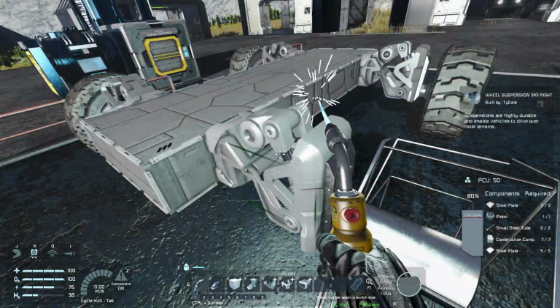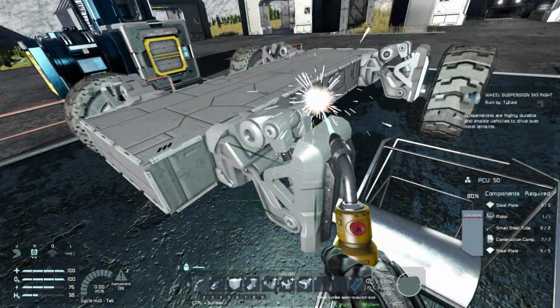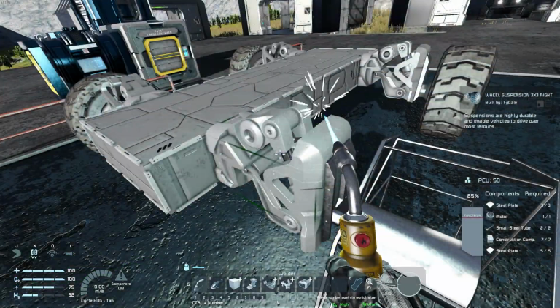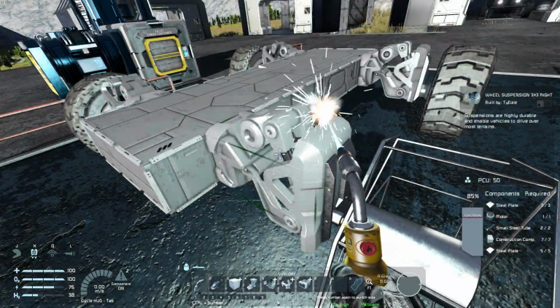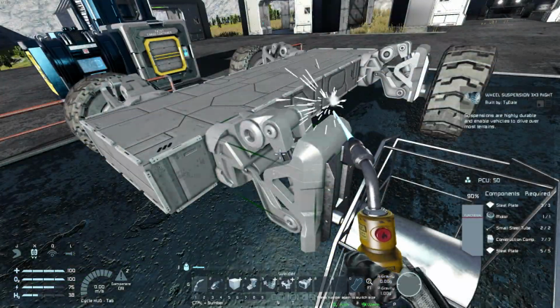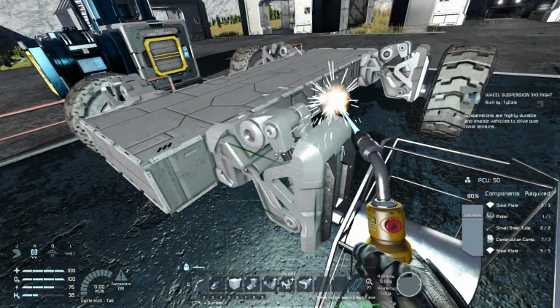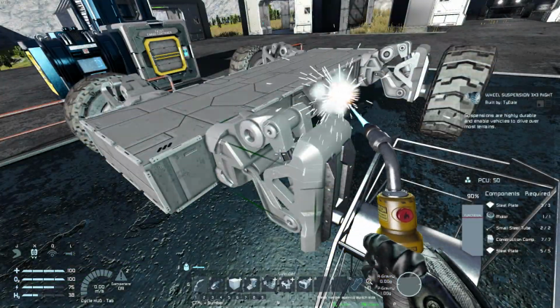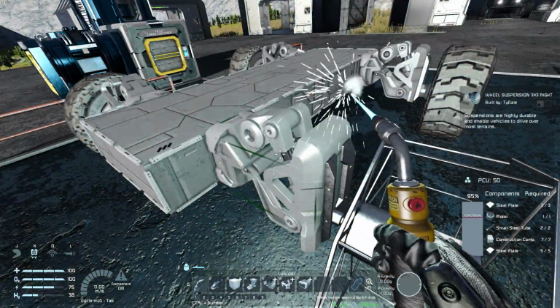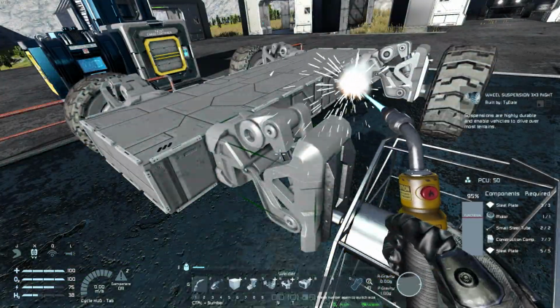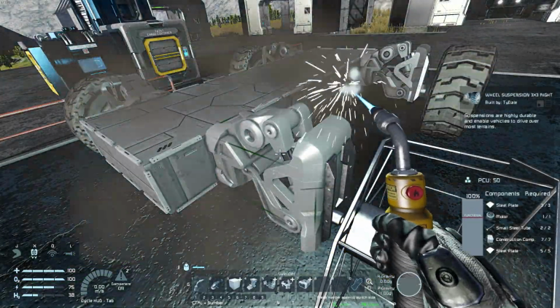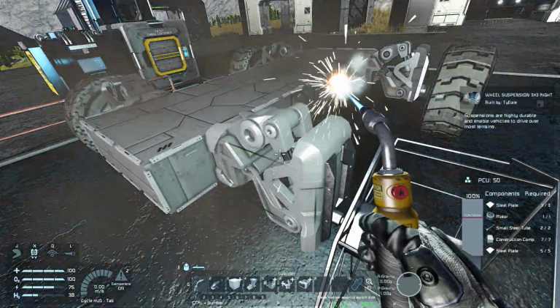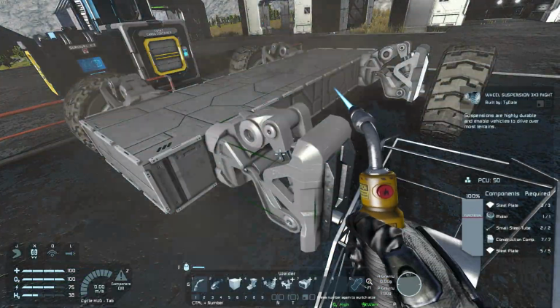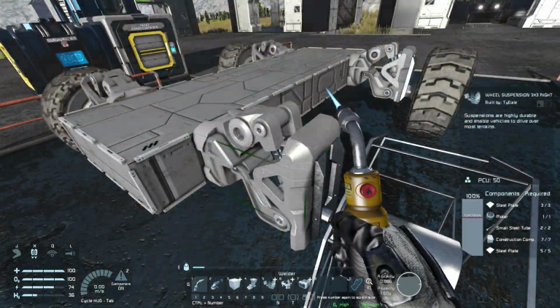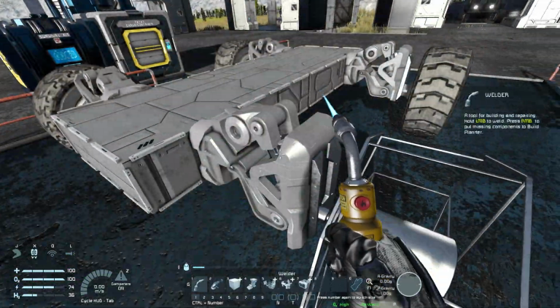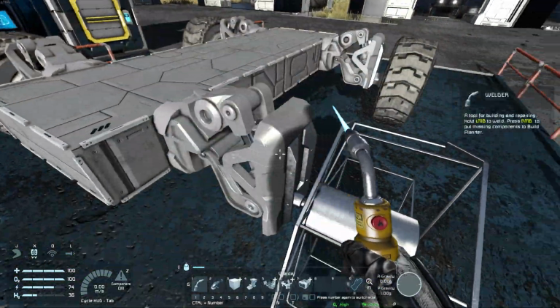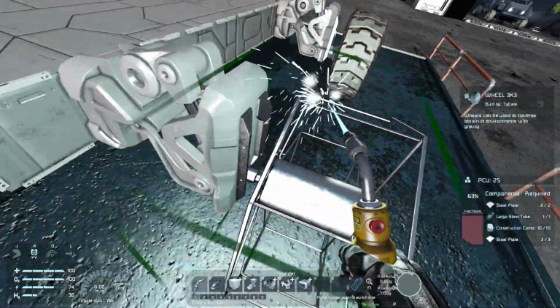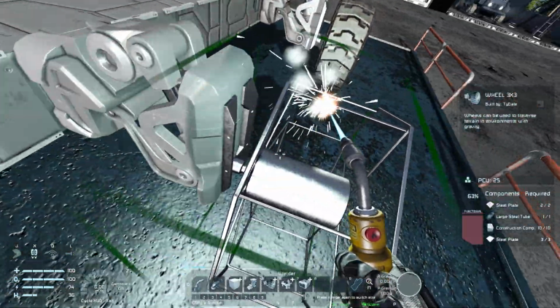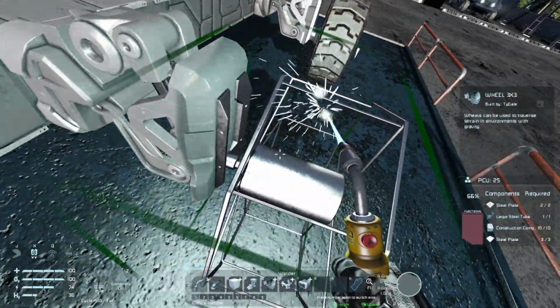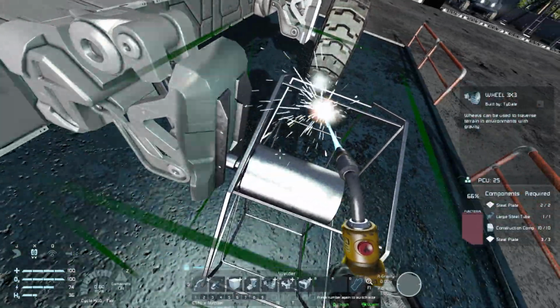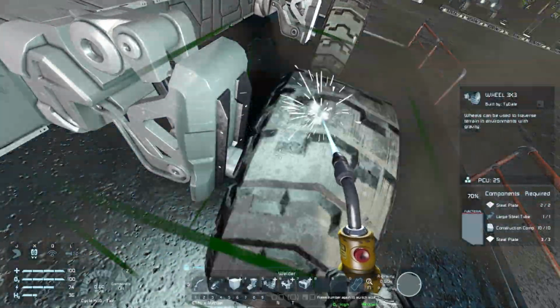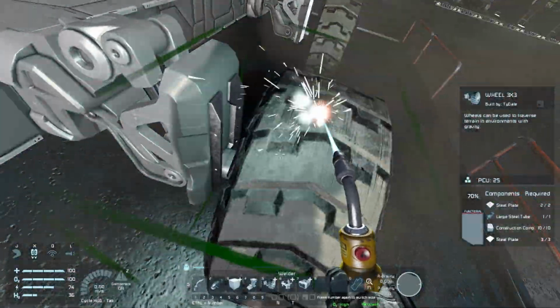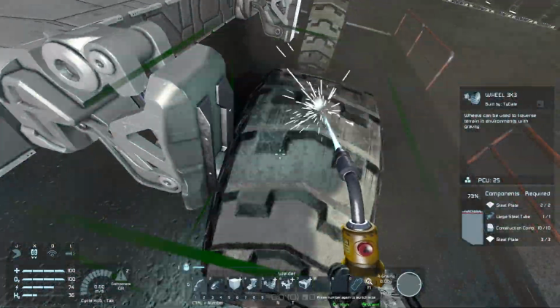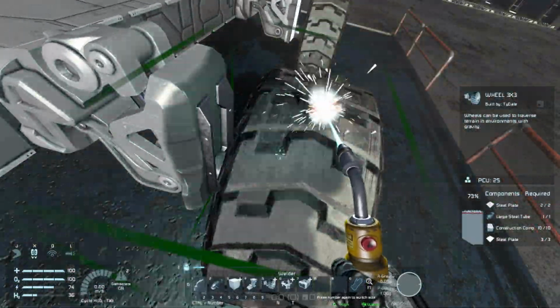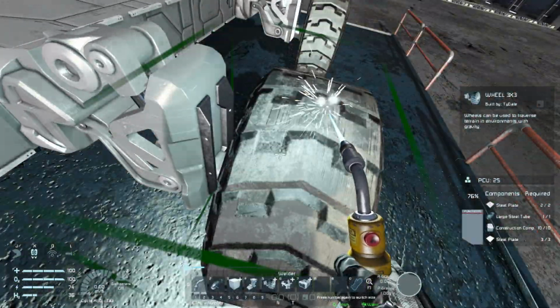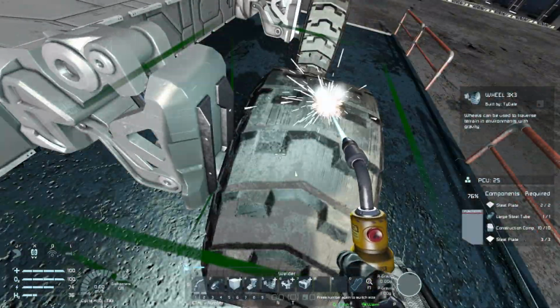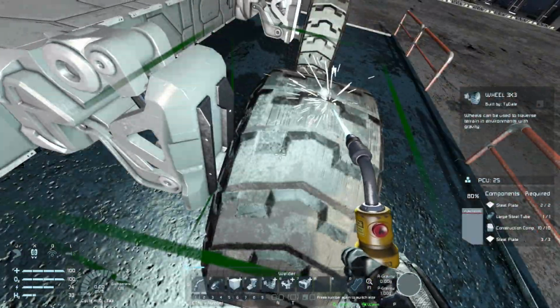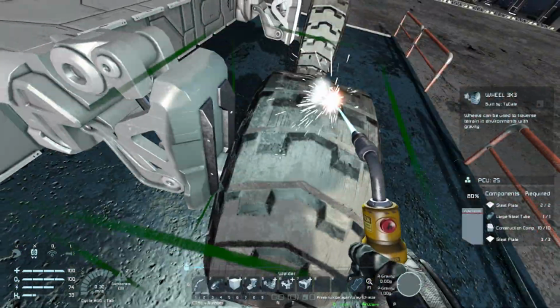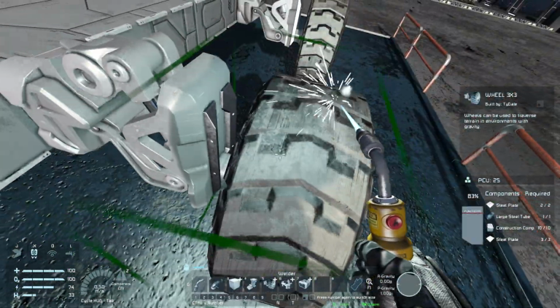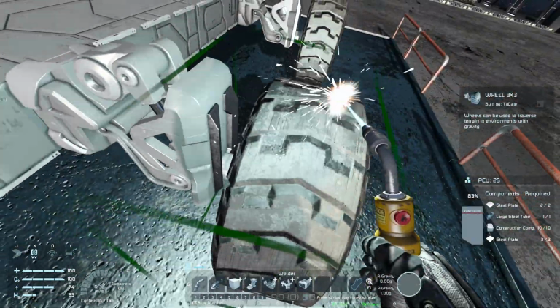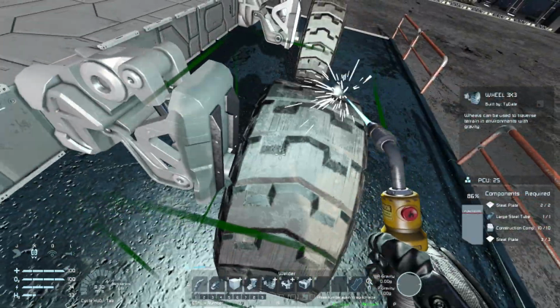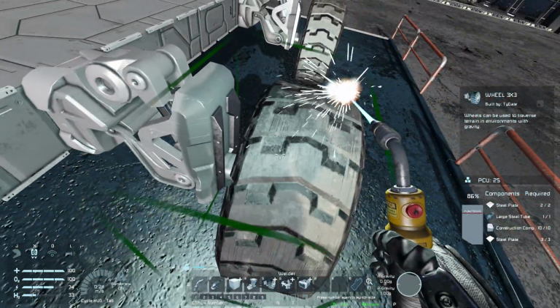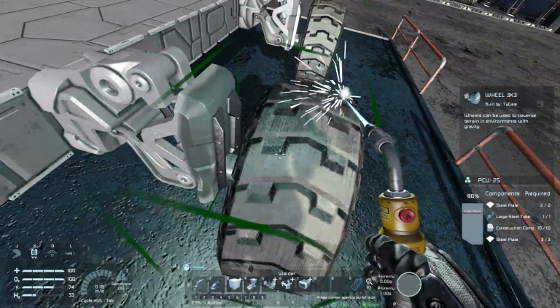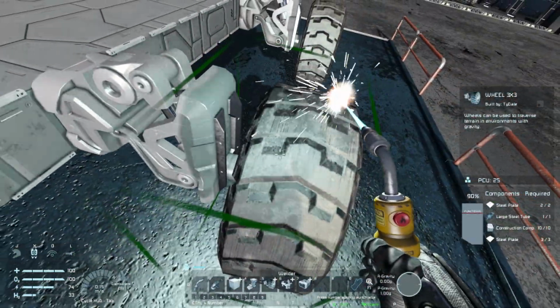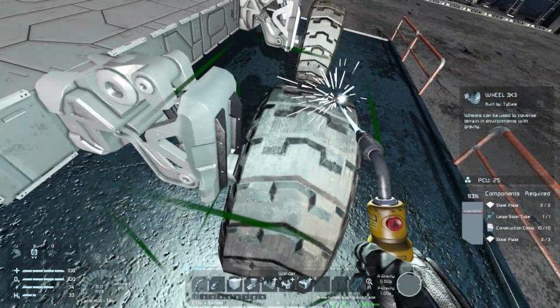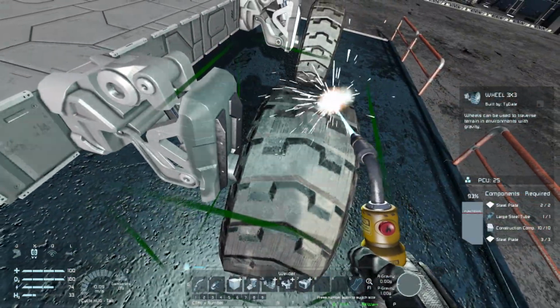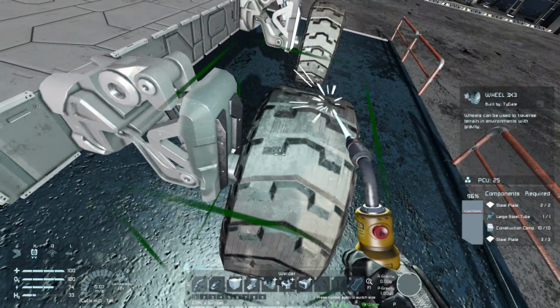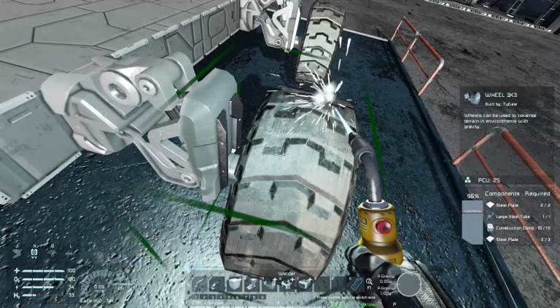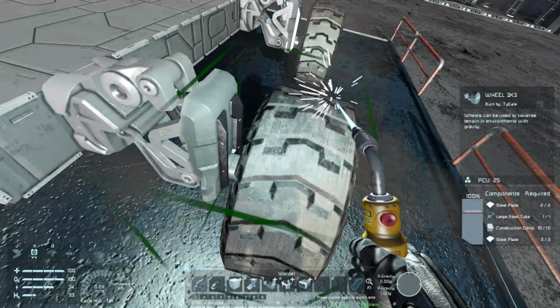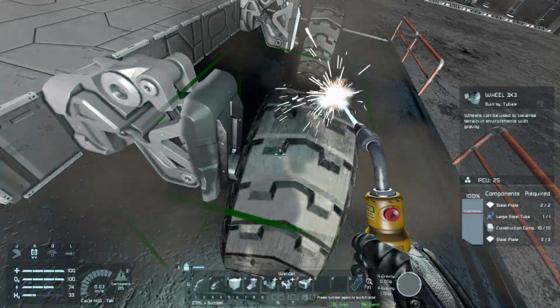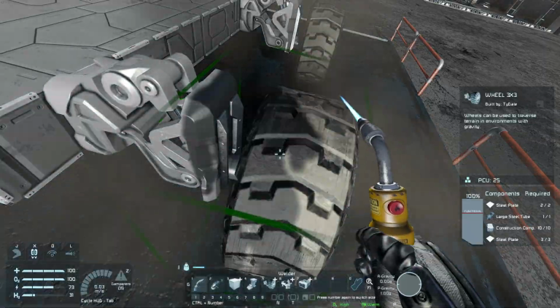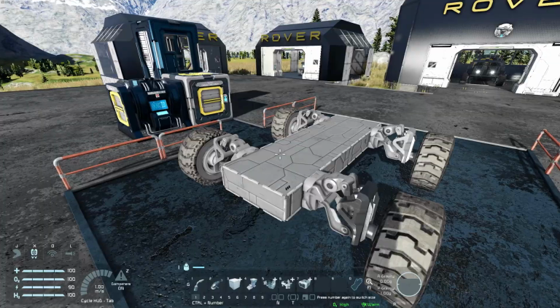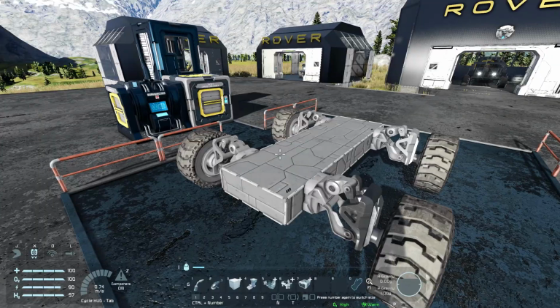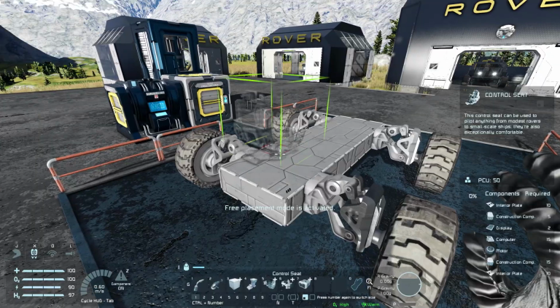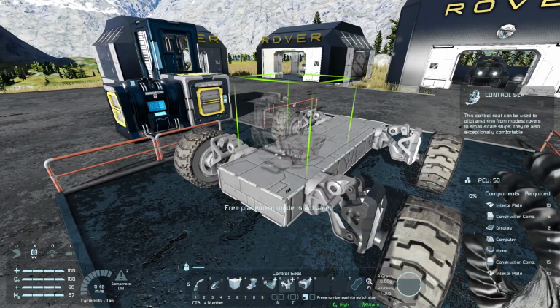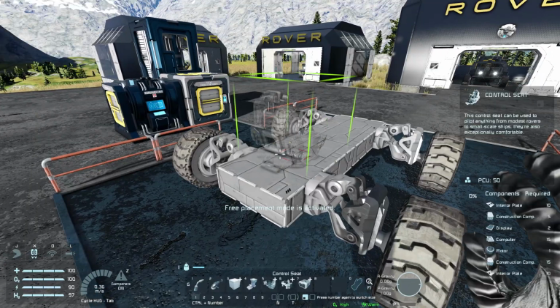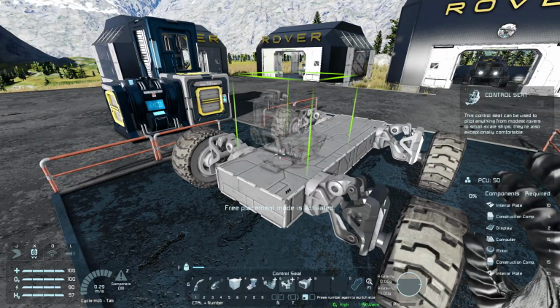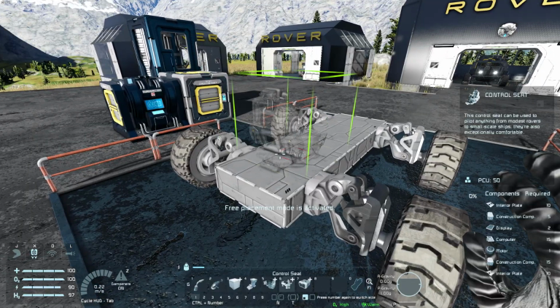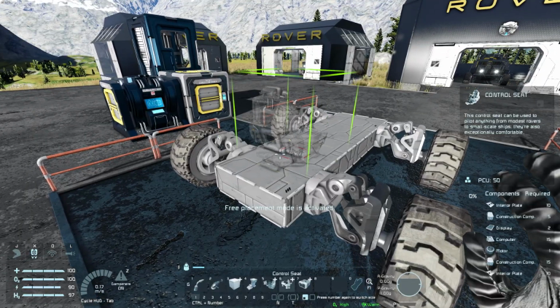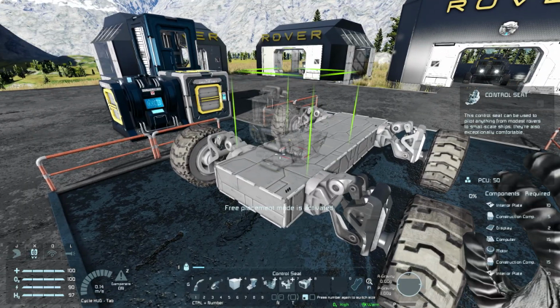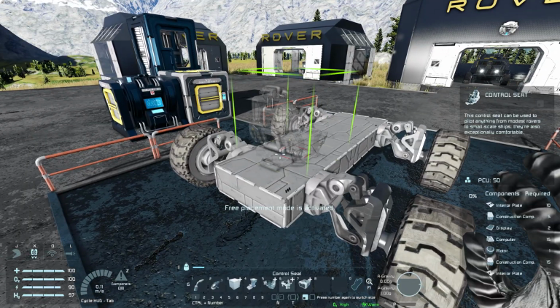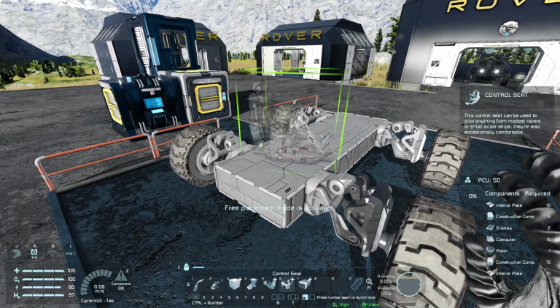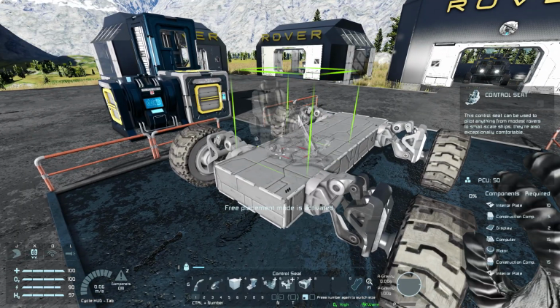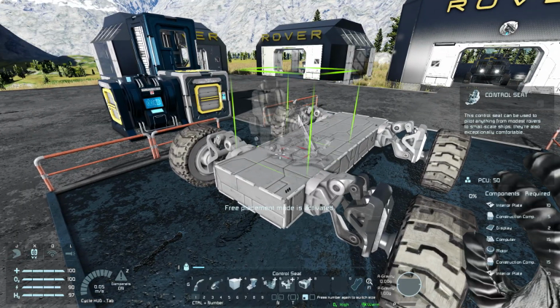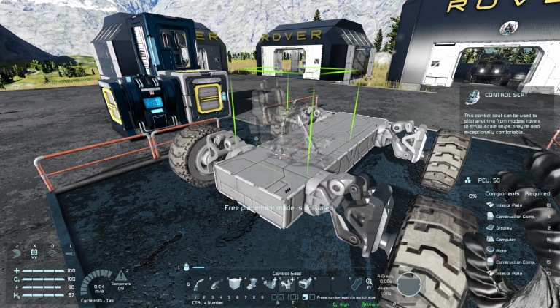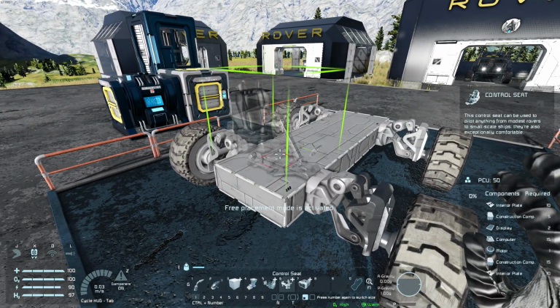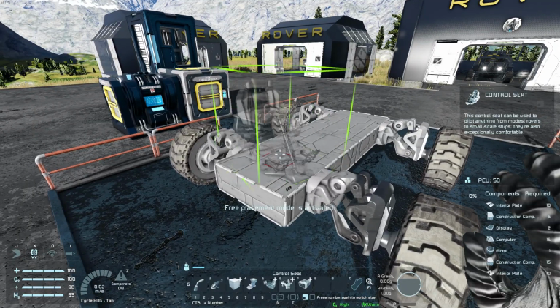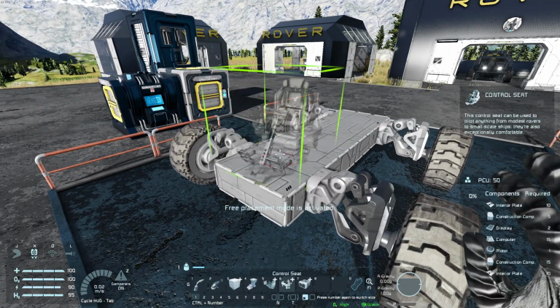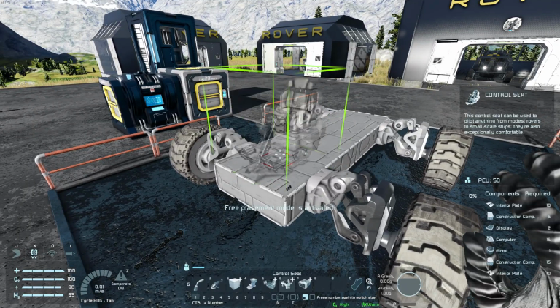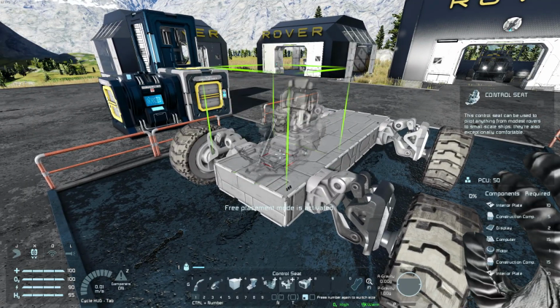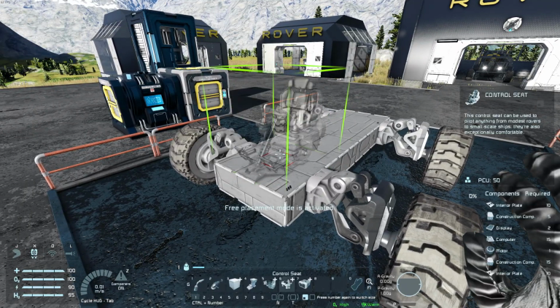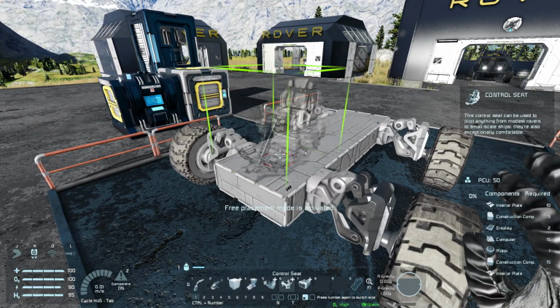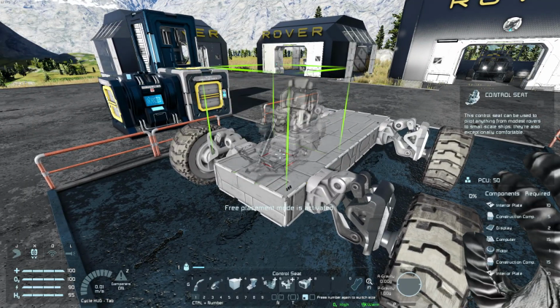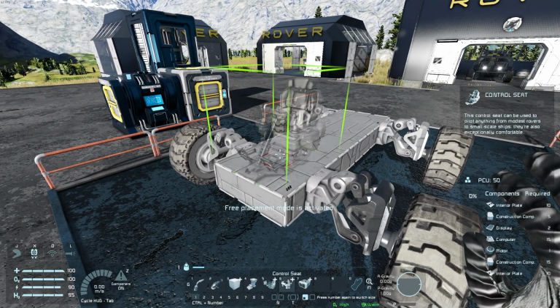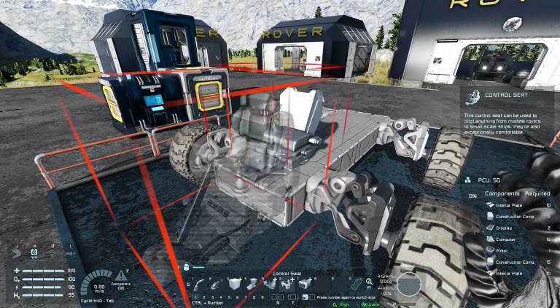Once all wheels have been placed and welded, the cockpit or control seat is next. The direction of the seat is the direction of travel.